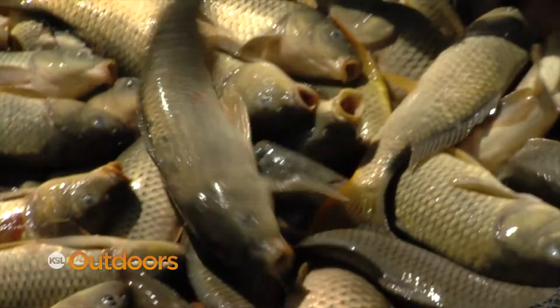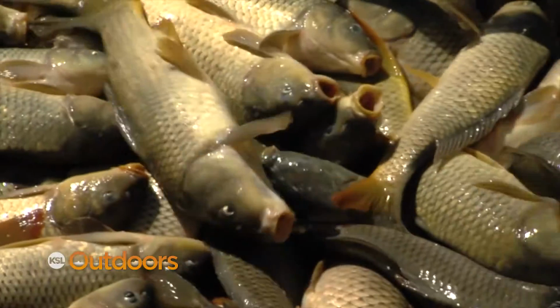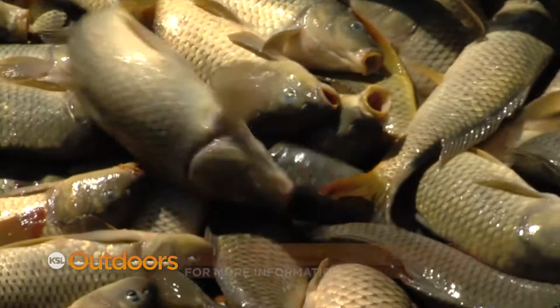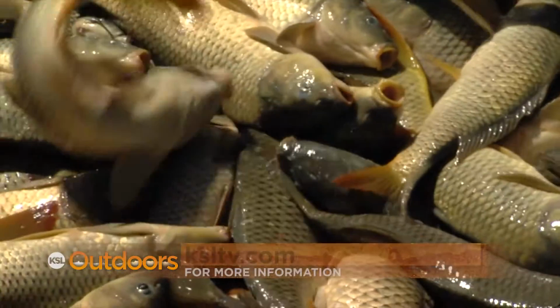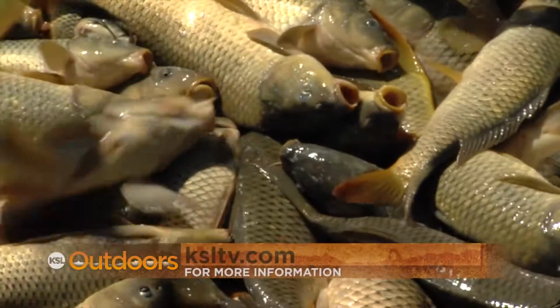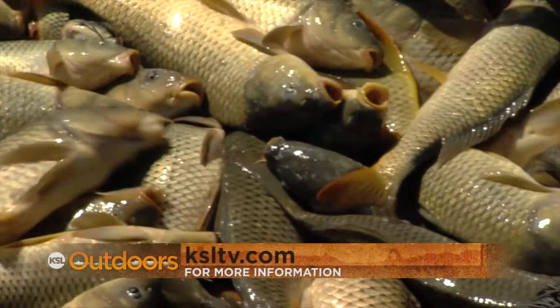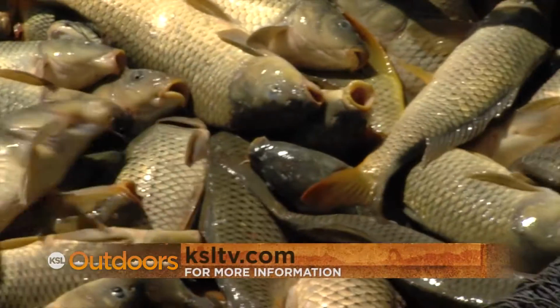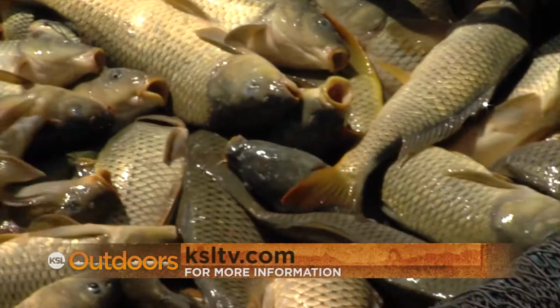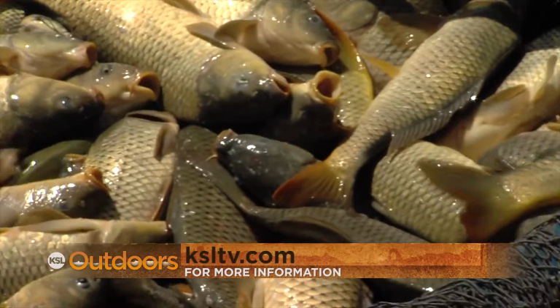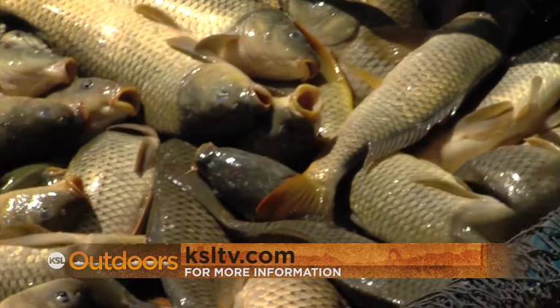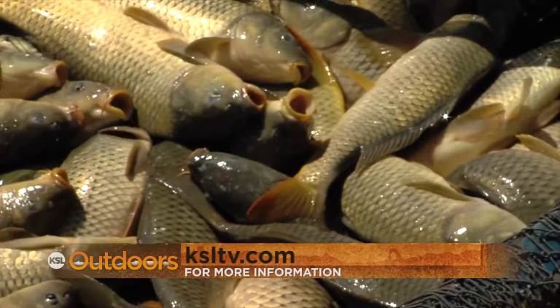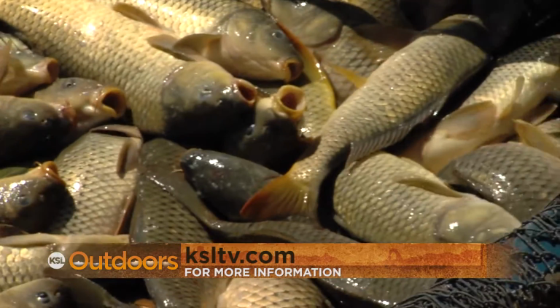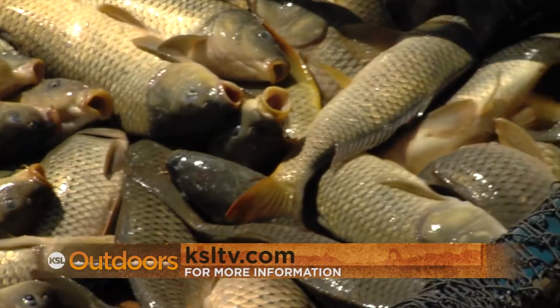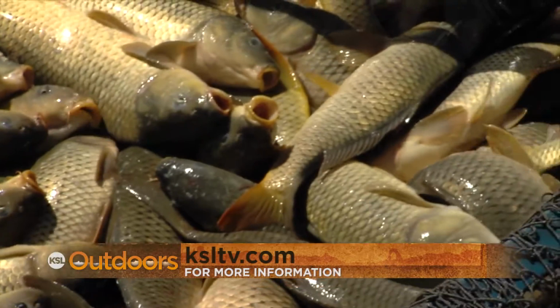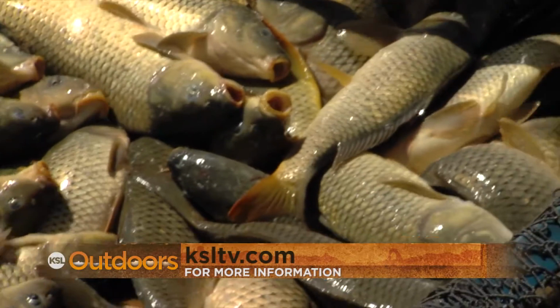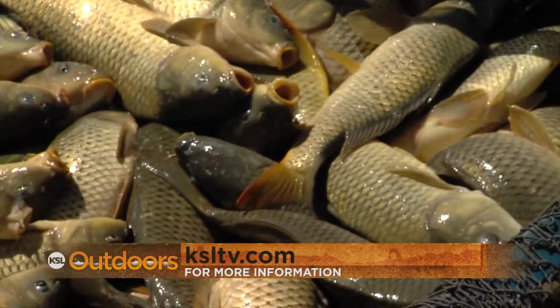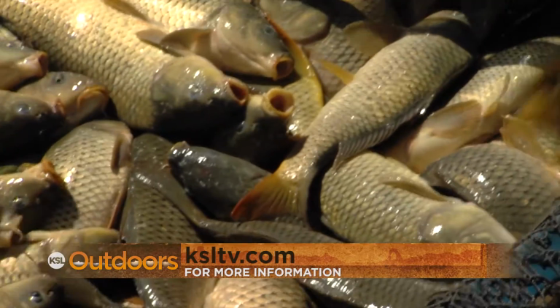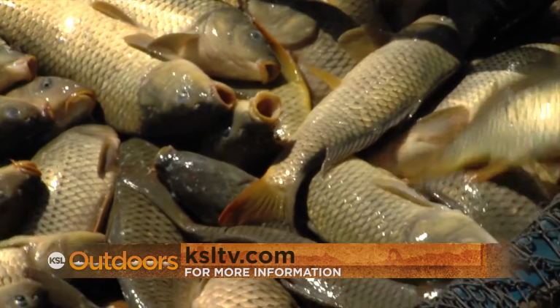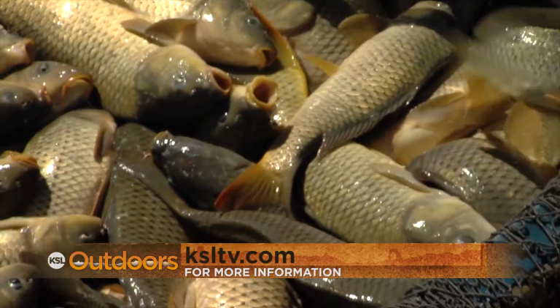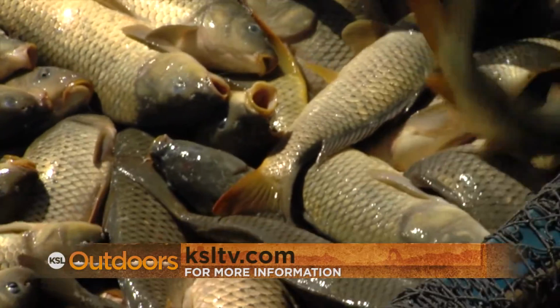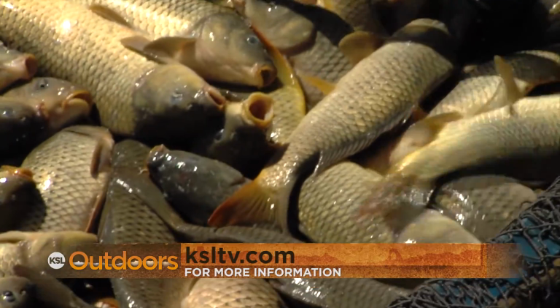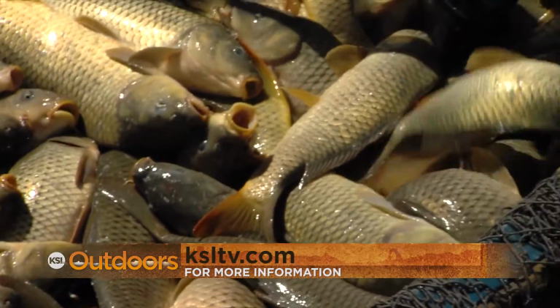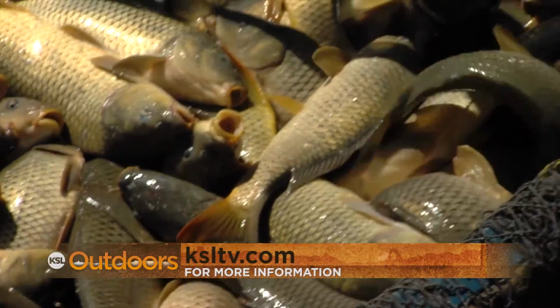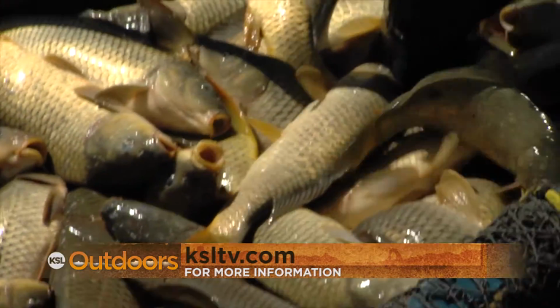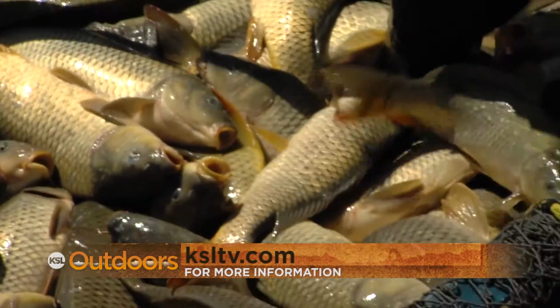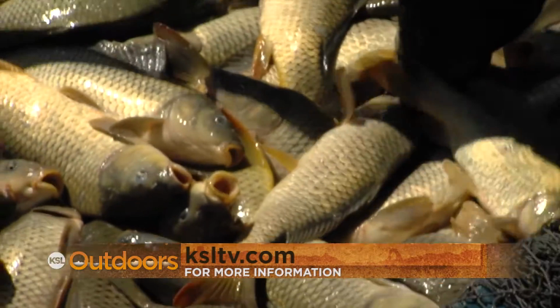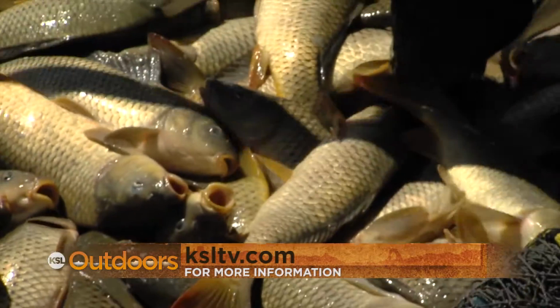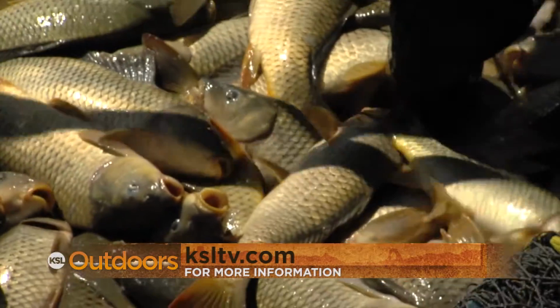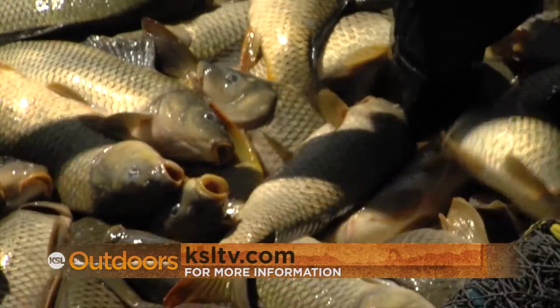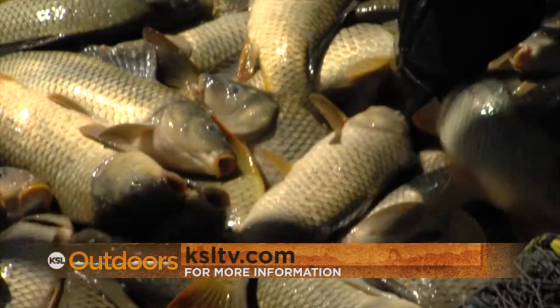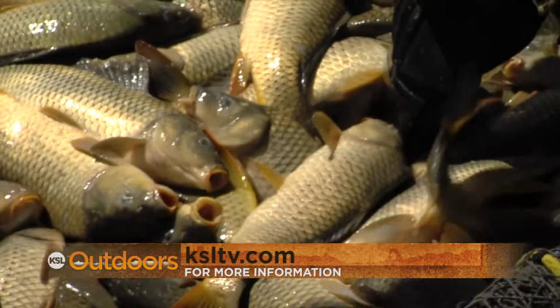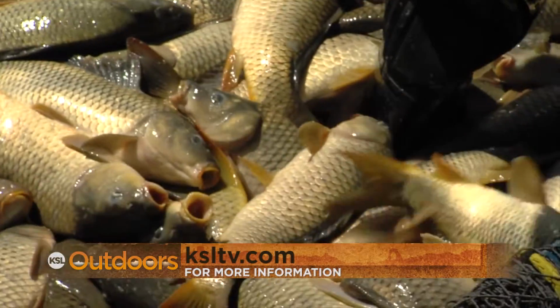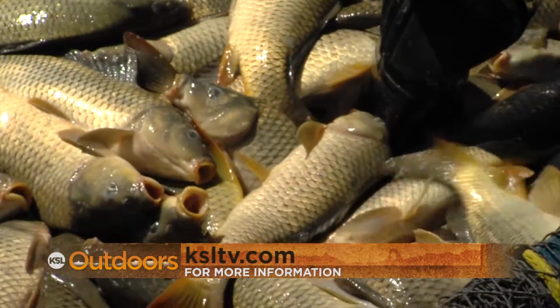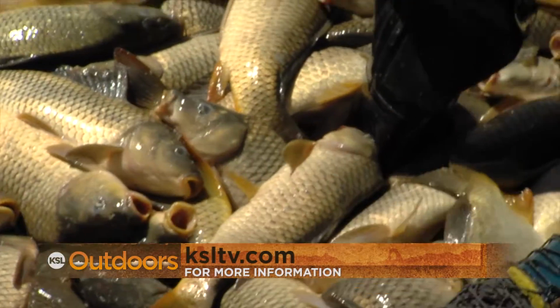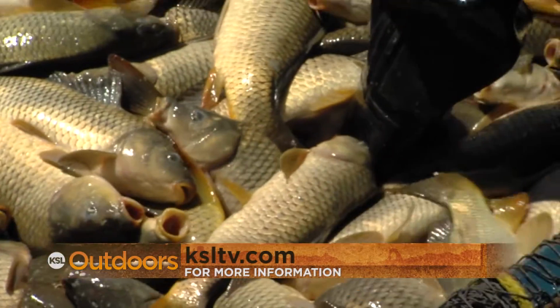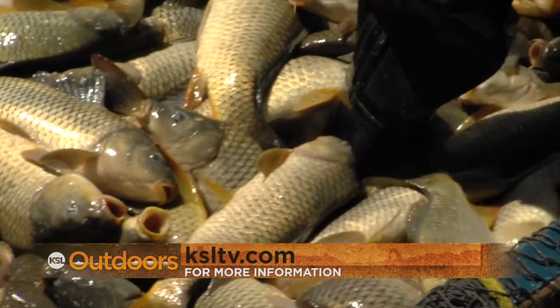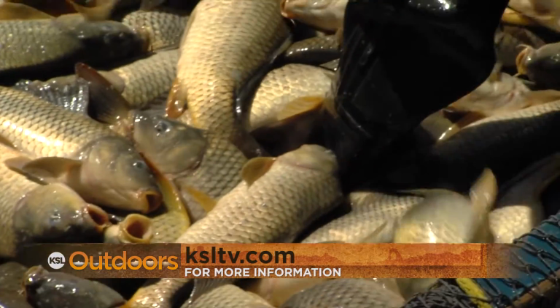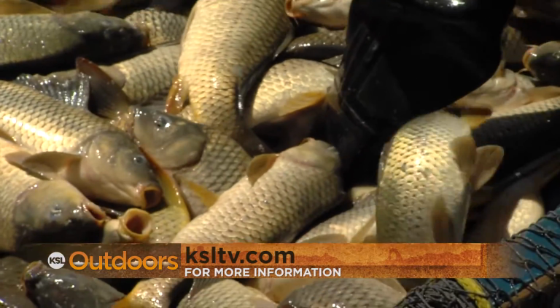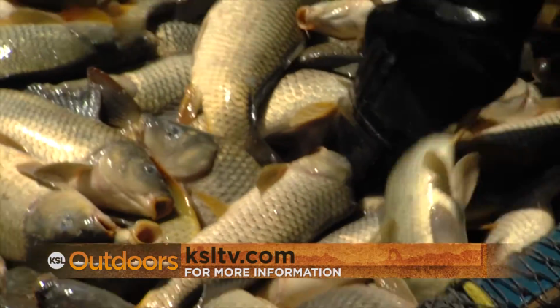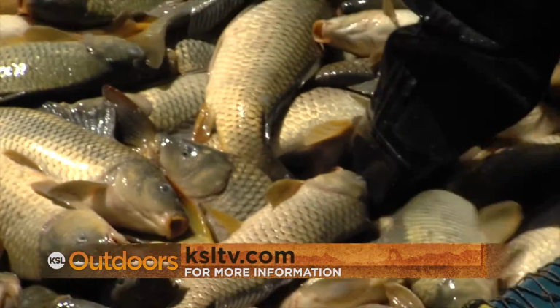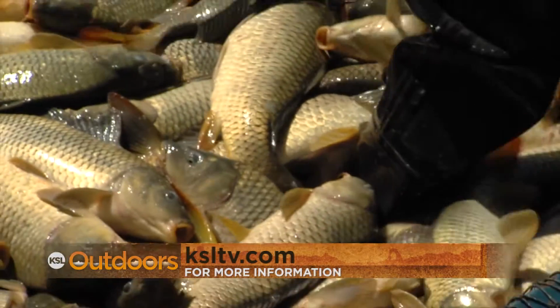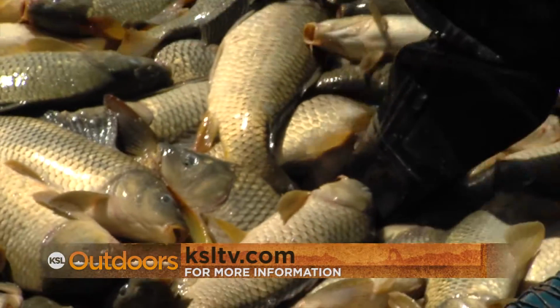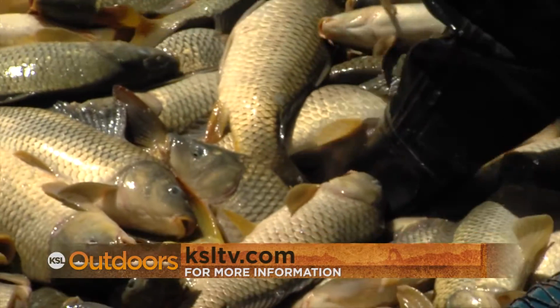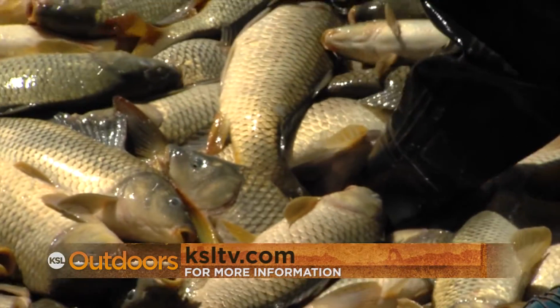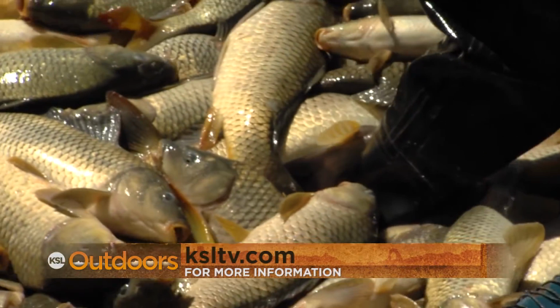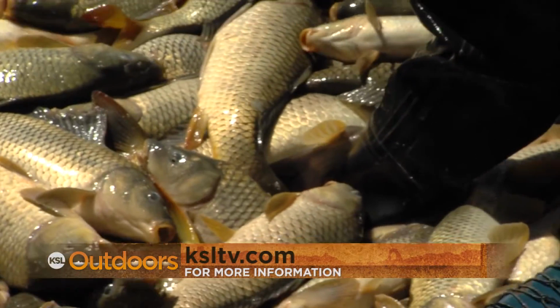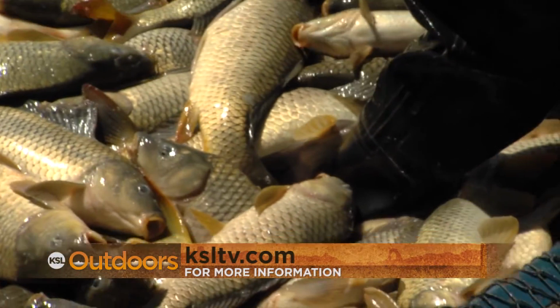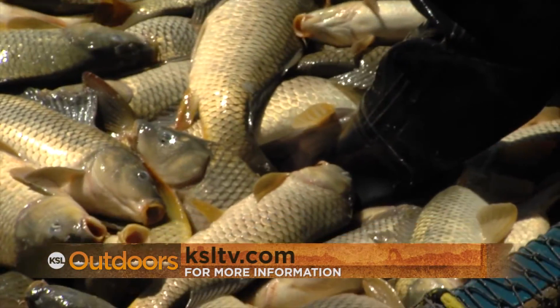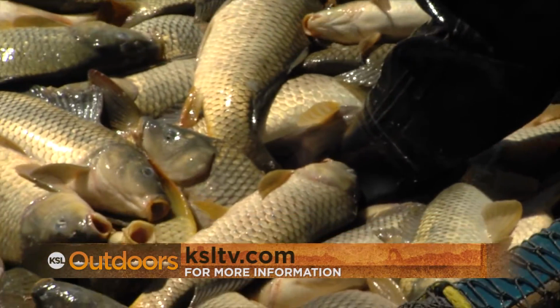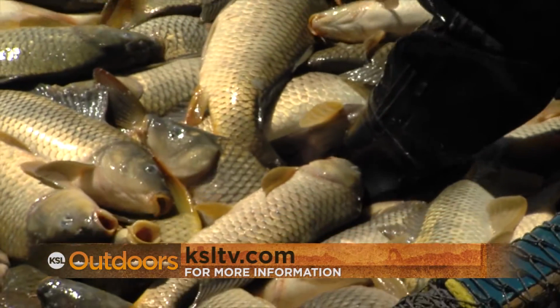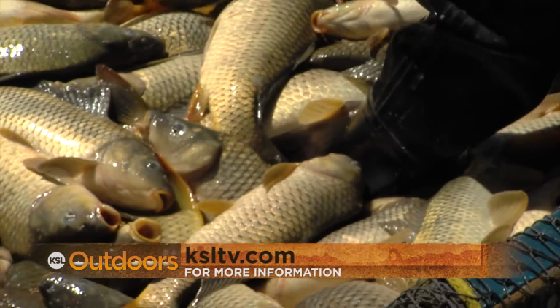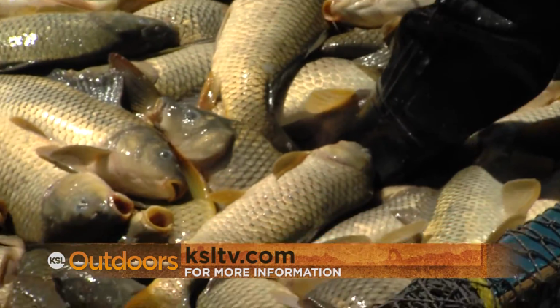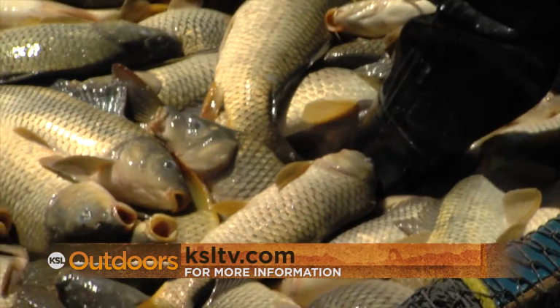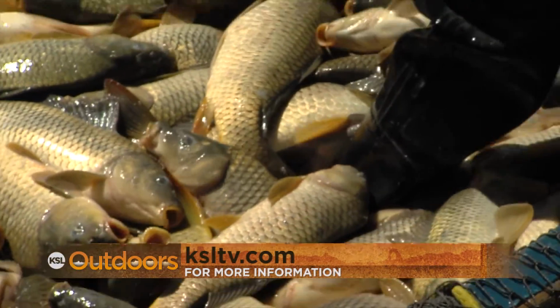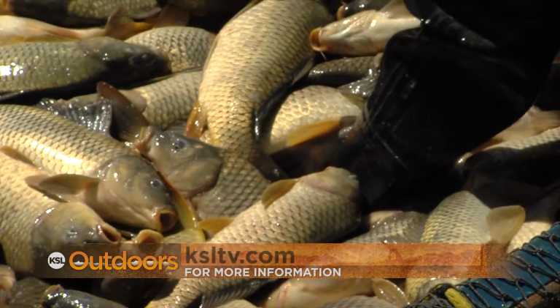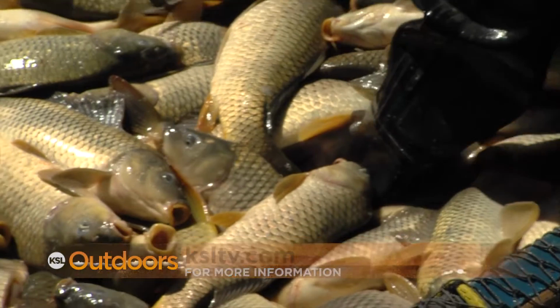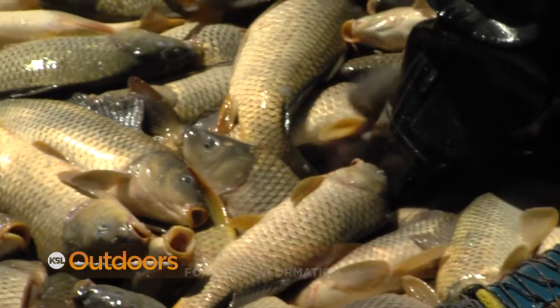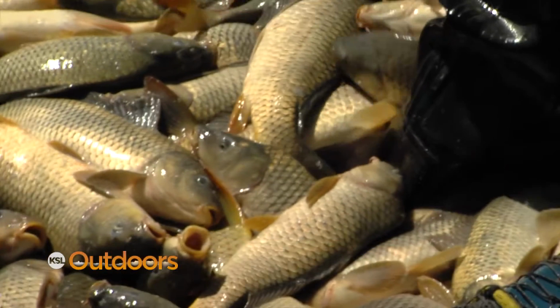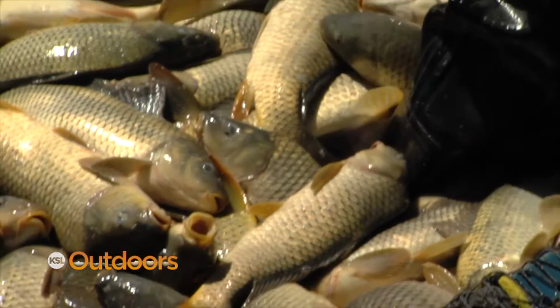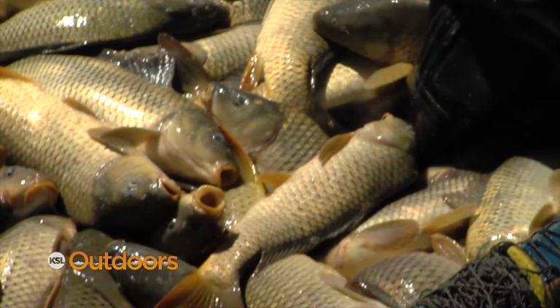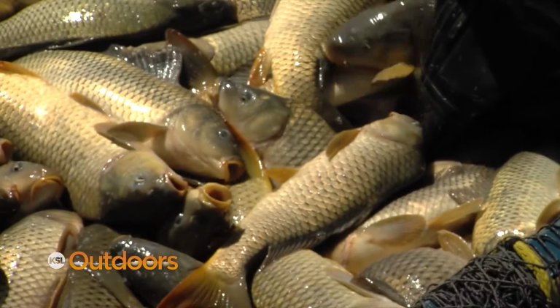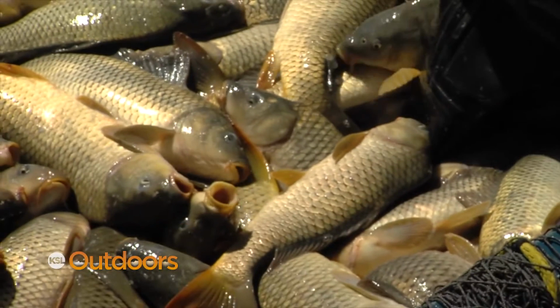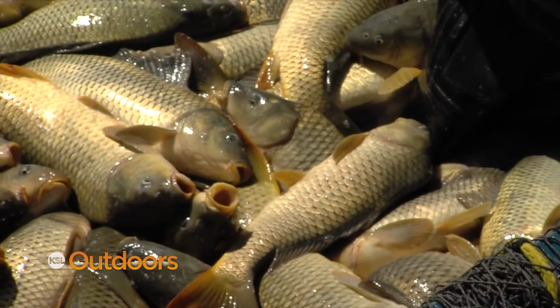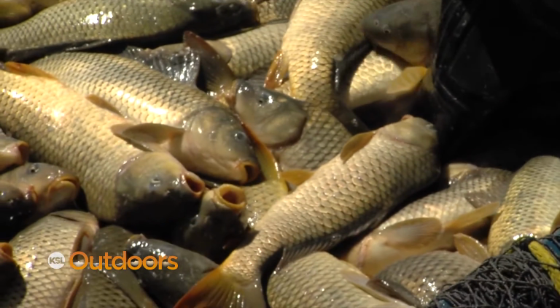For more information on carp or any other critter found here in Utah, be sure to check out our outdoors page at ksltv.com.